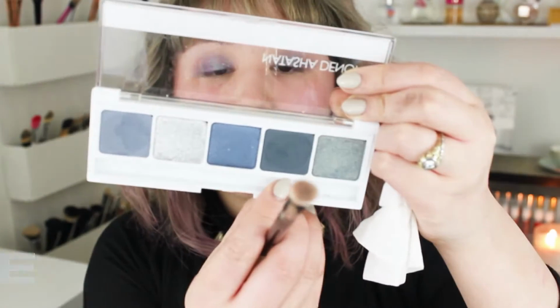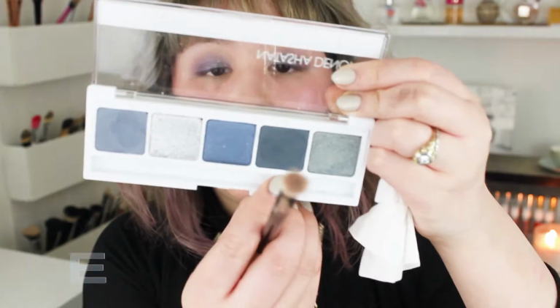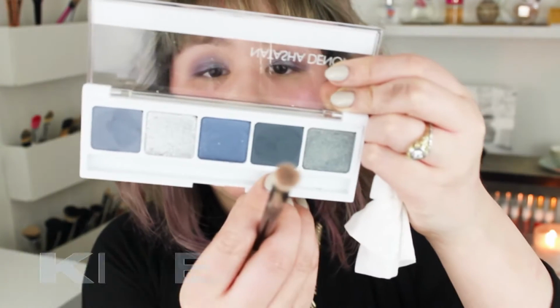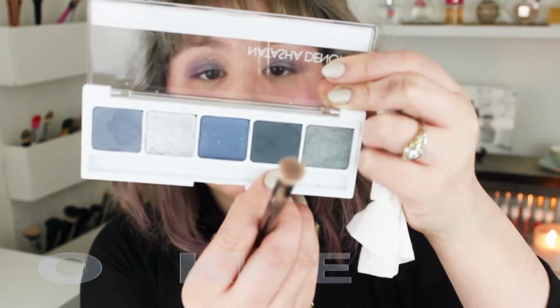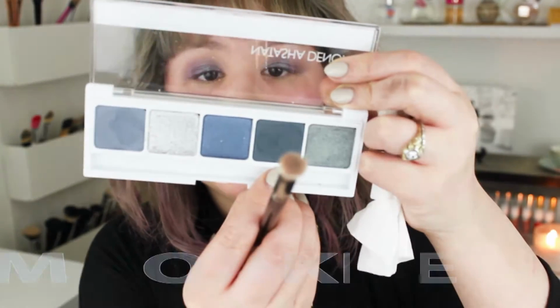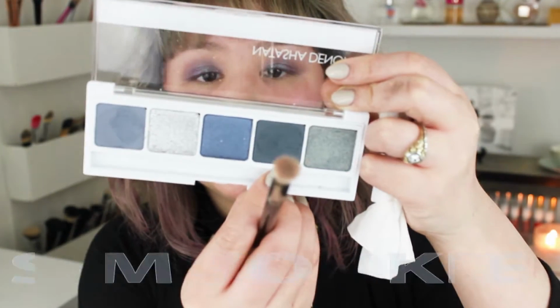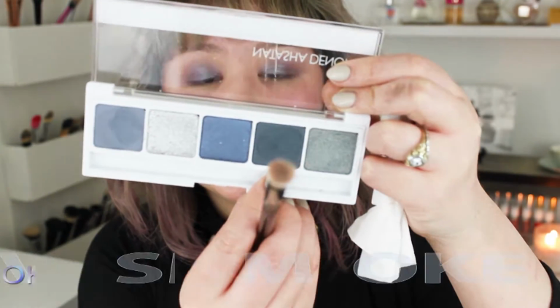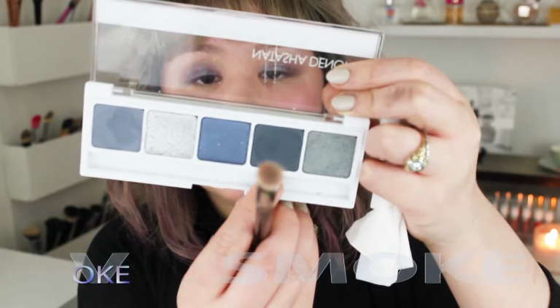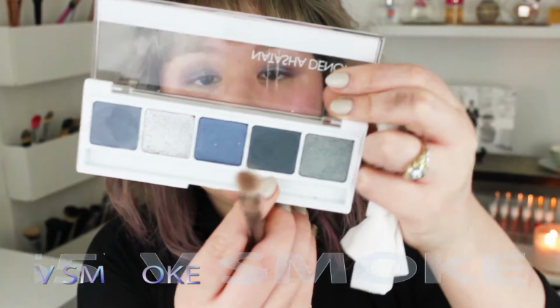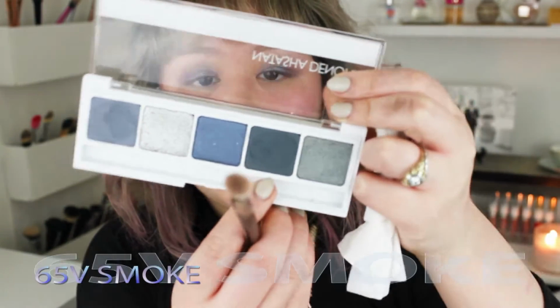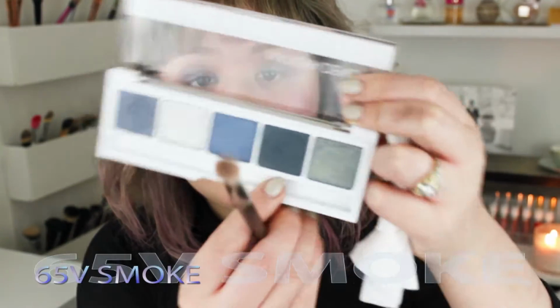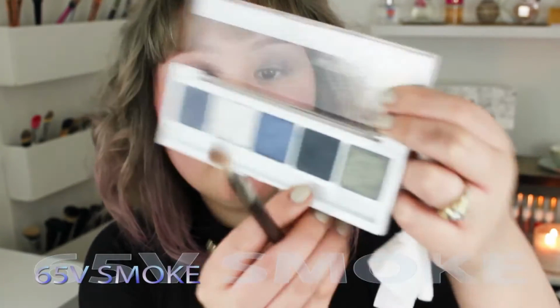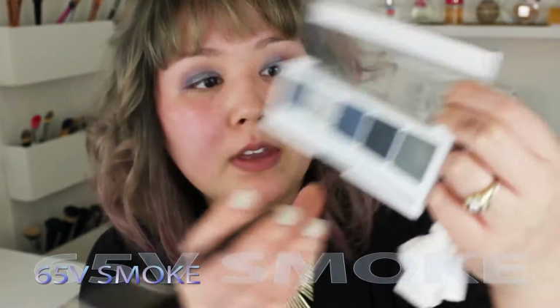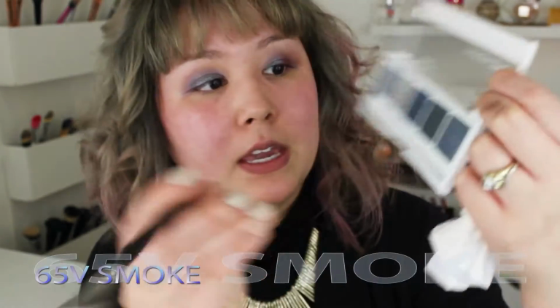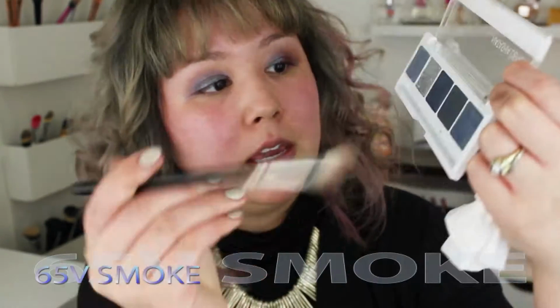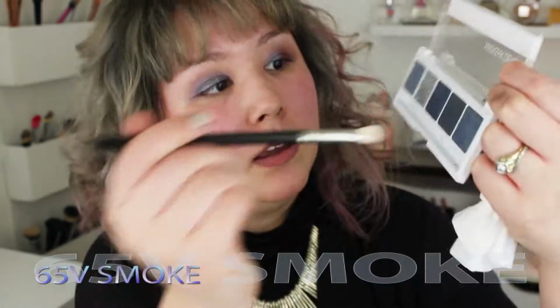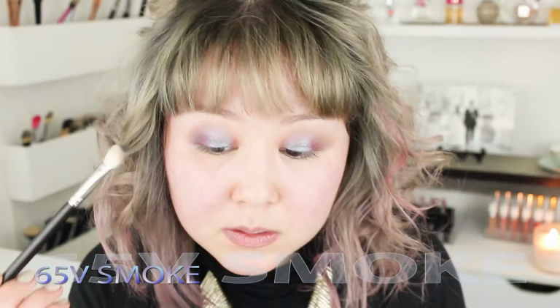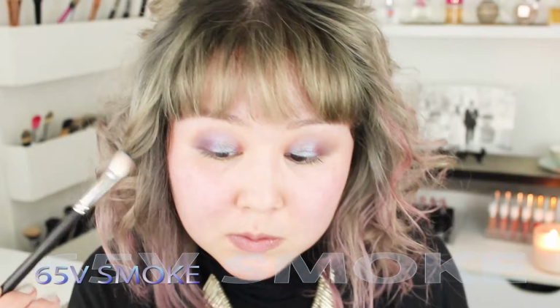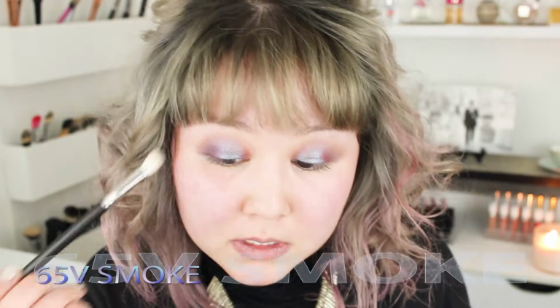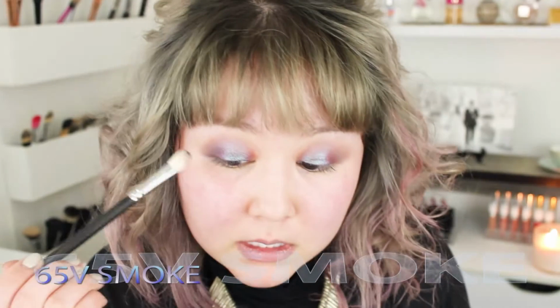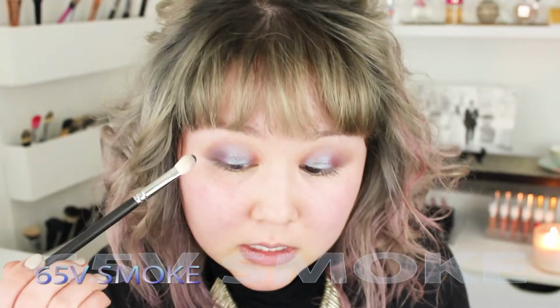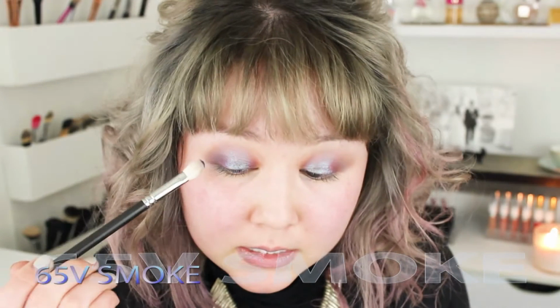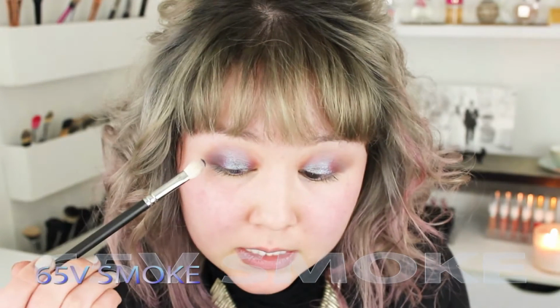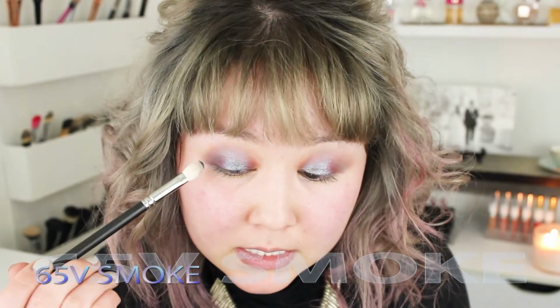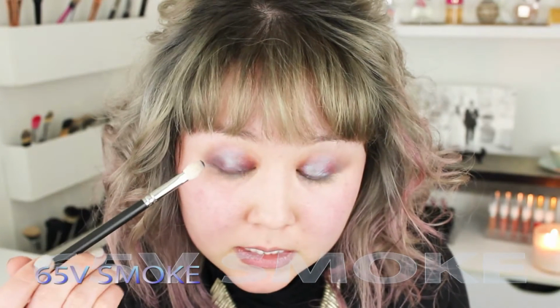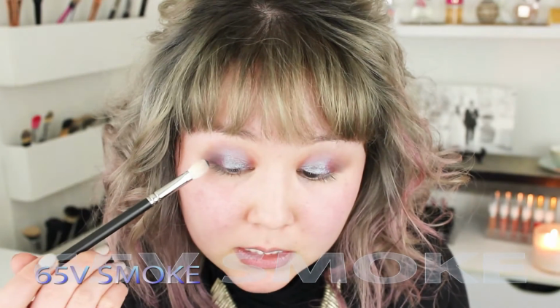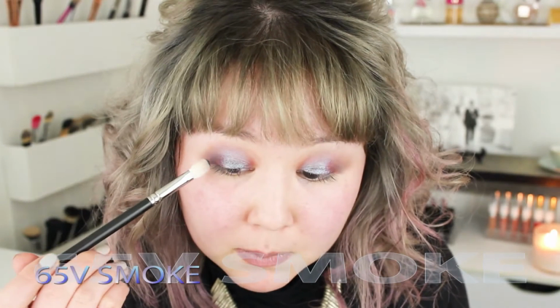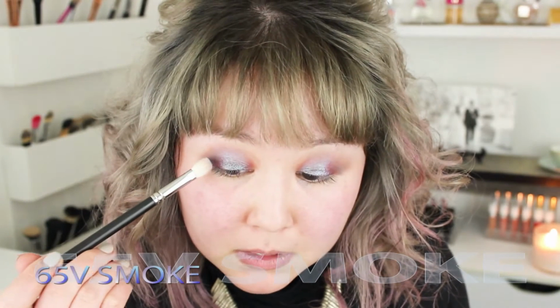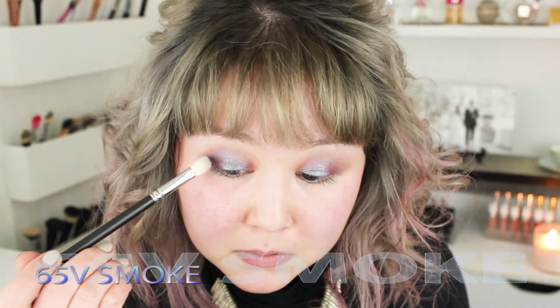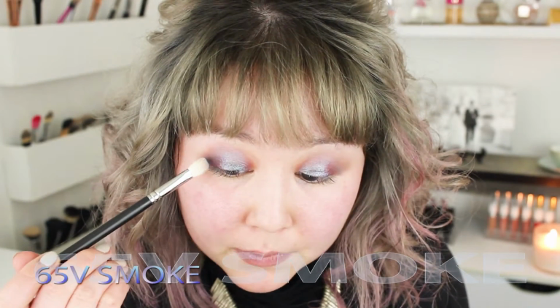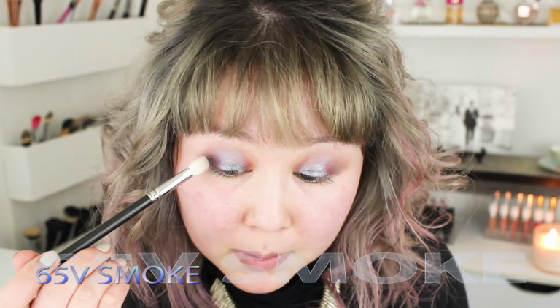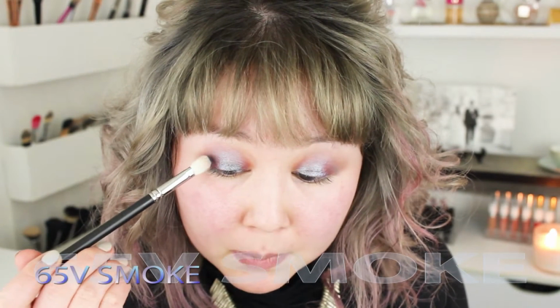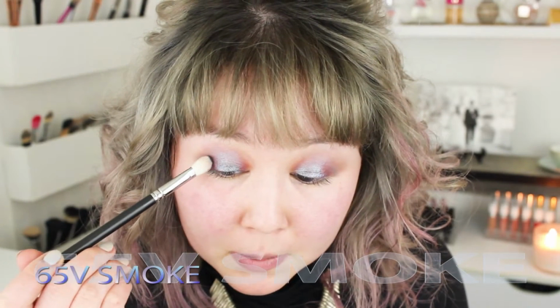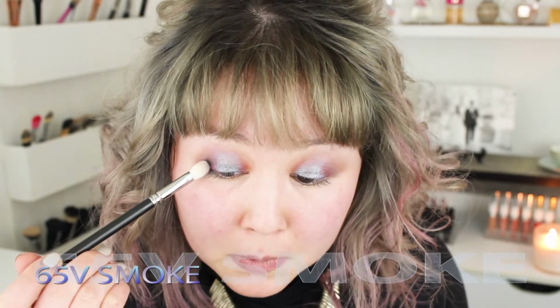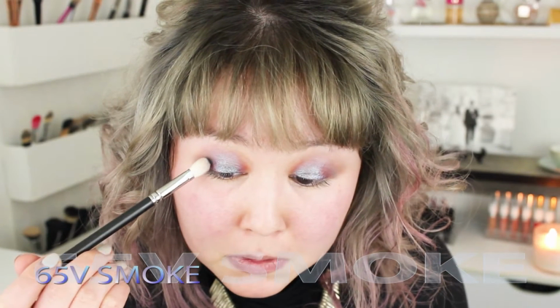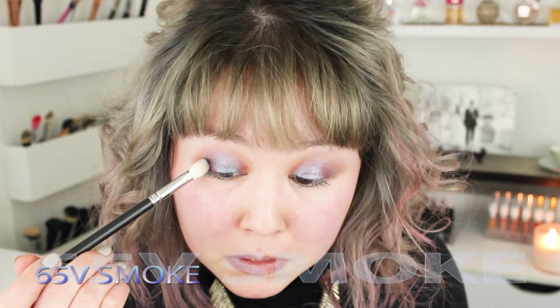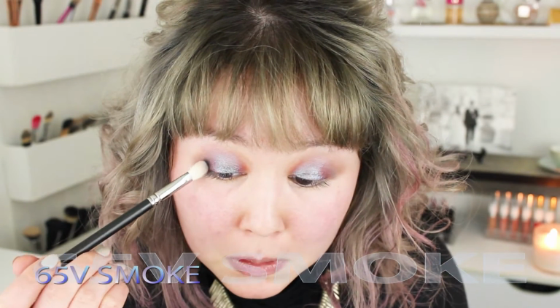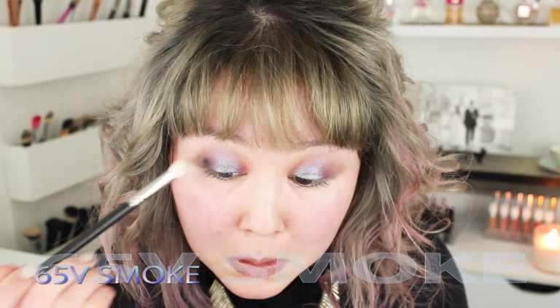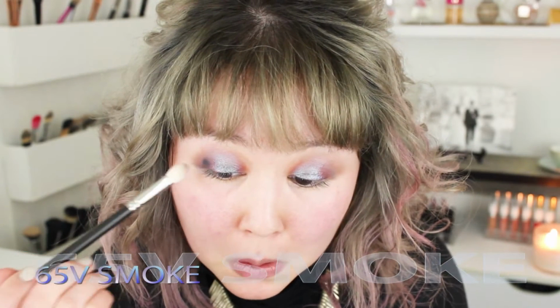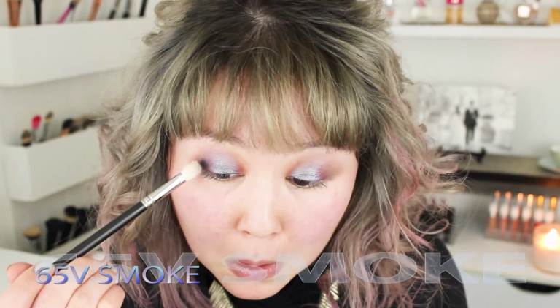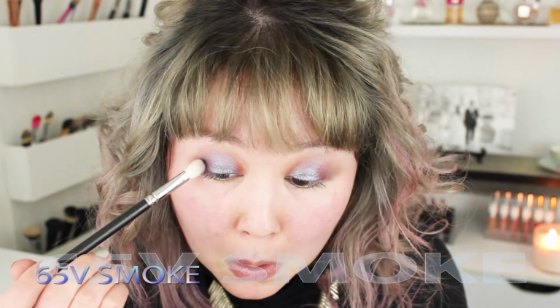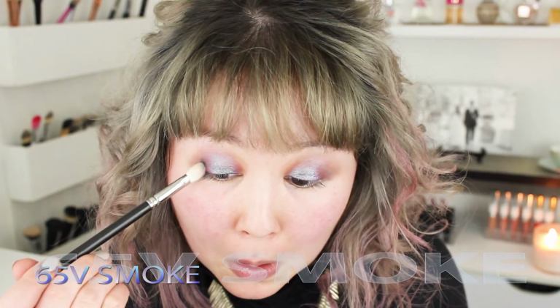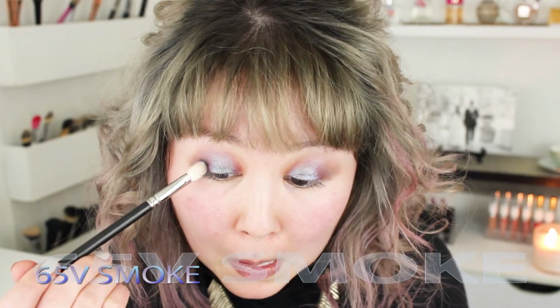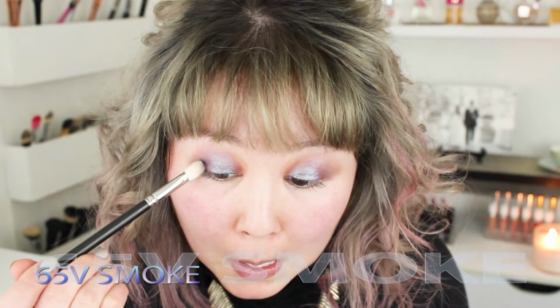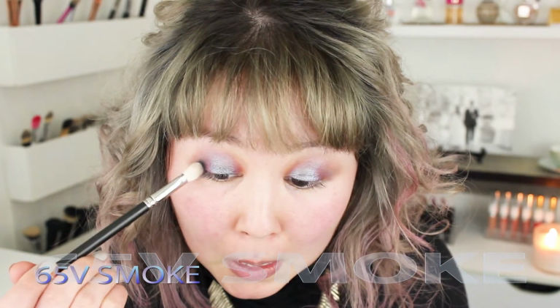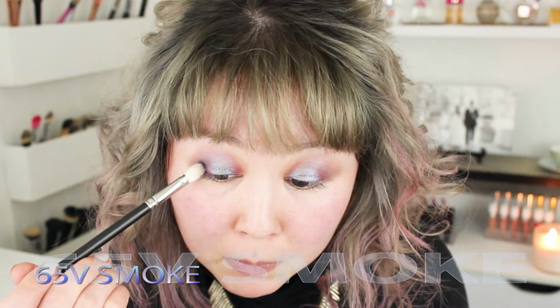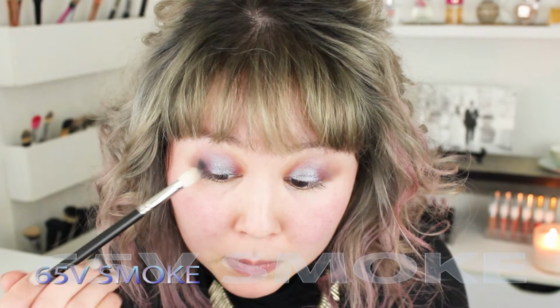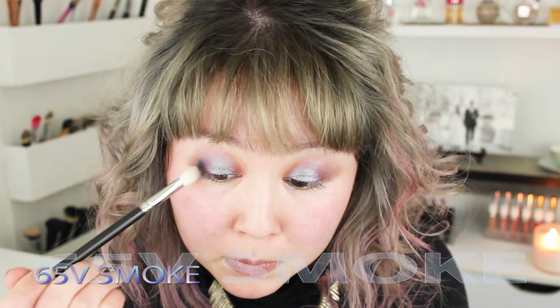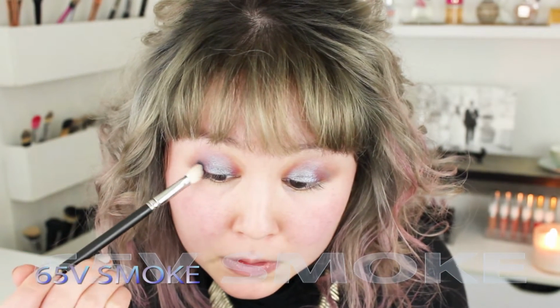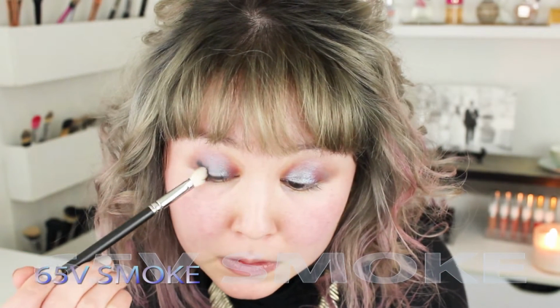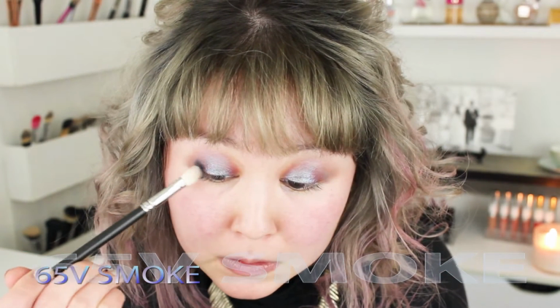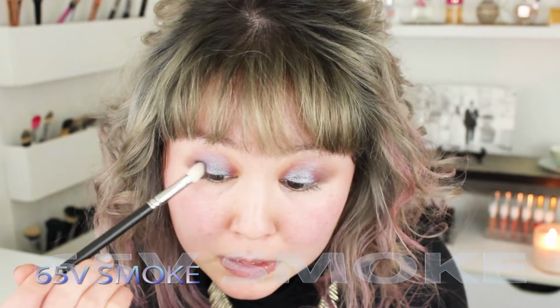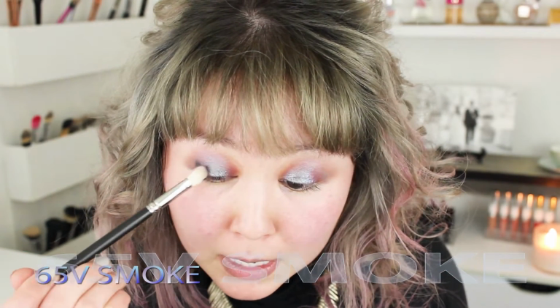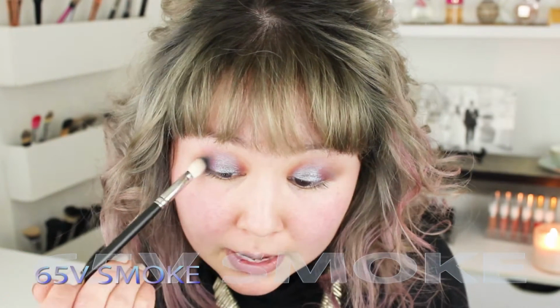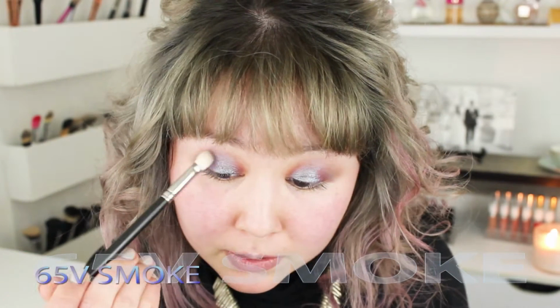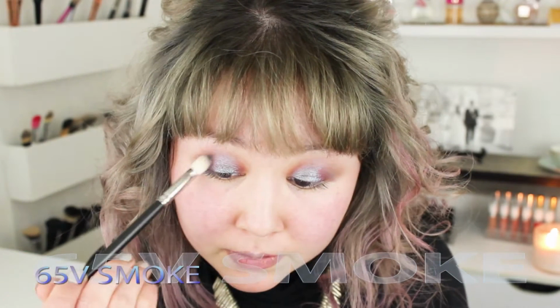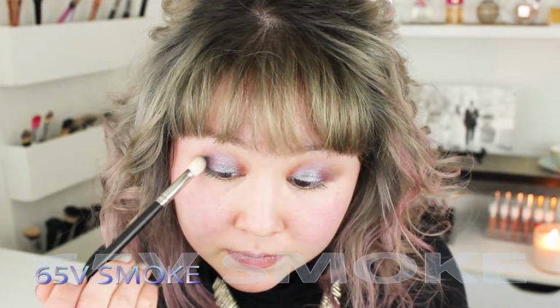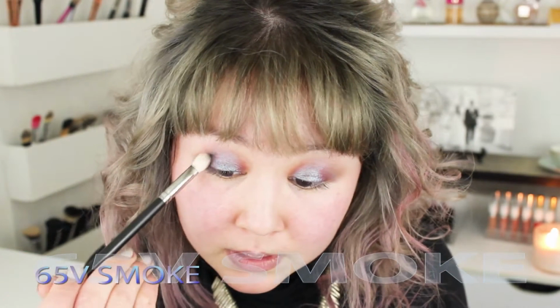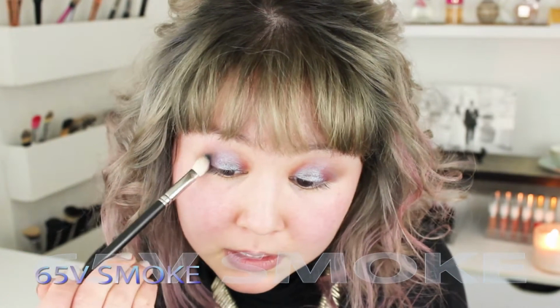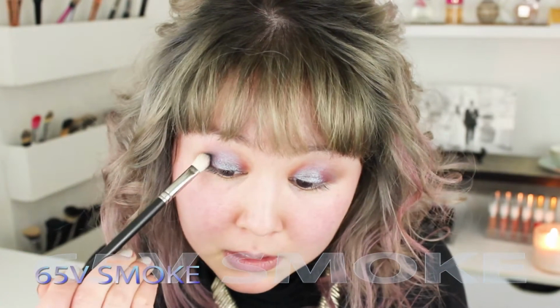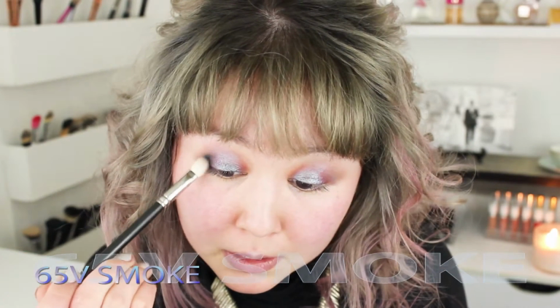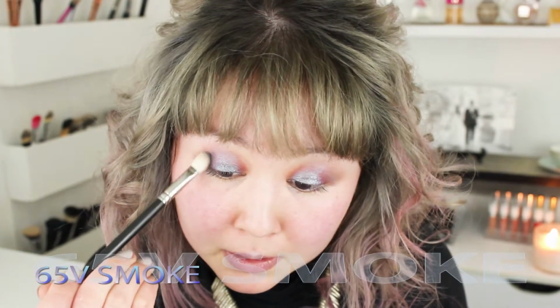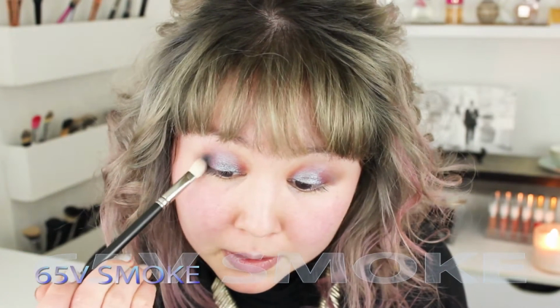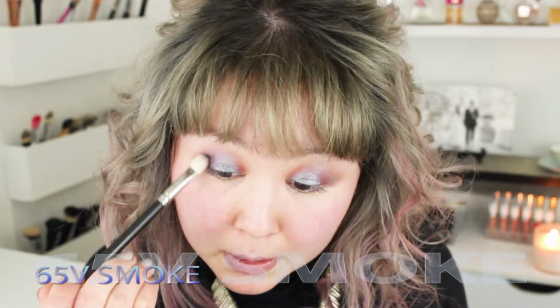Smoke 65V — this one's a little dusty, but it's very pigmented. And I'm going to put this in the outer V area.